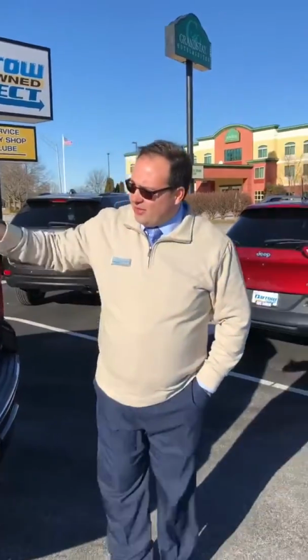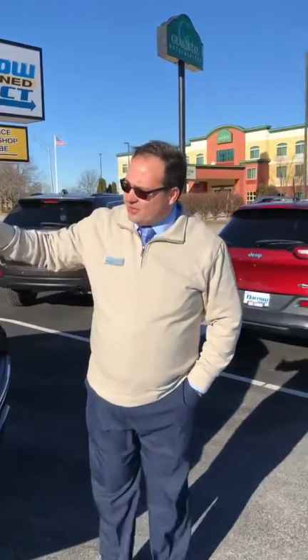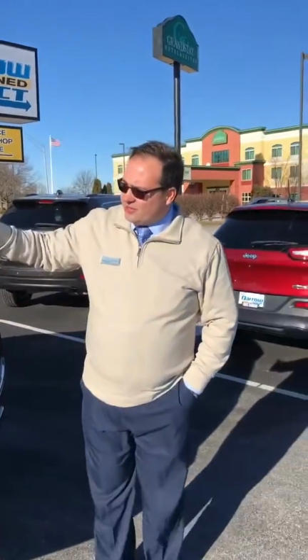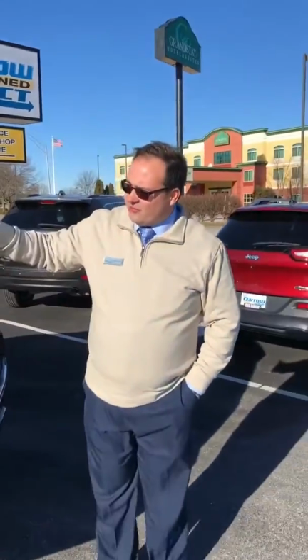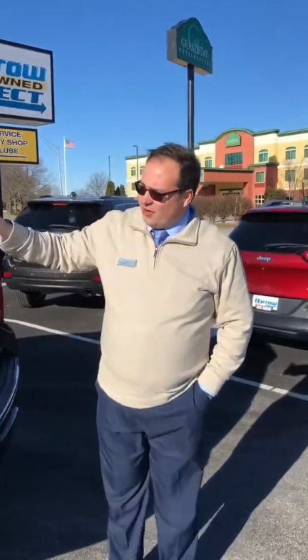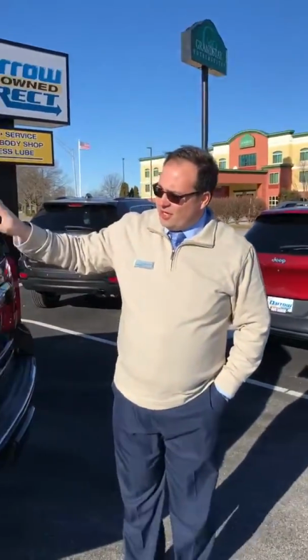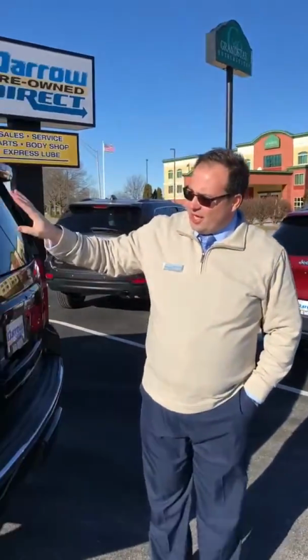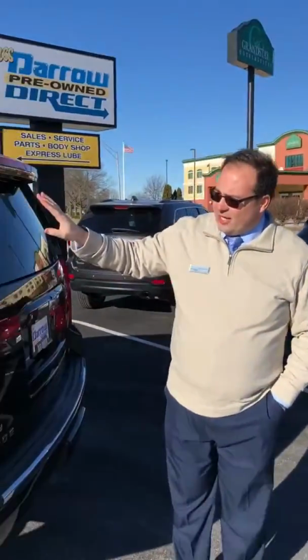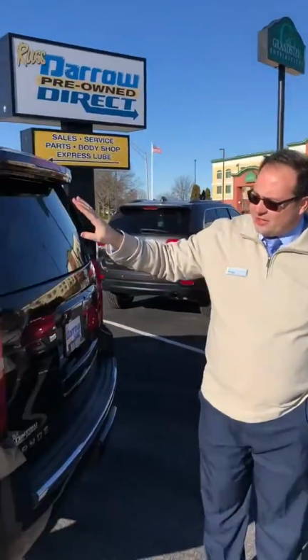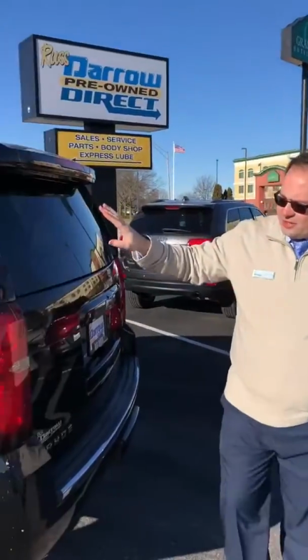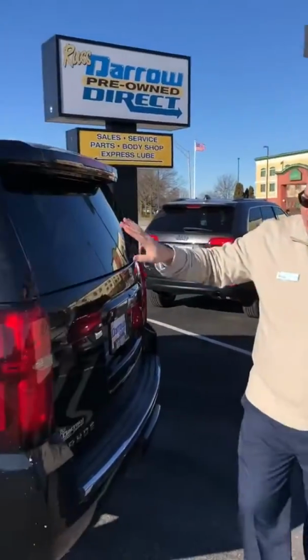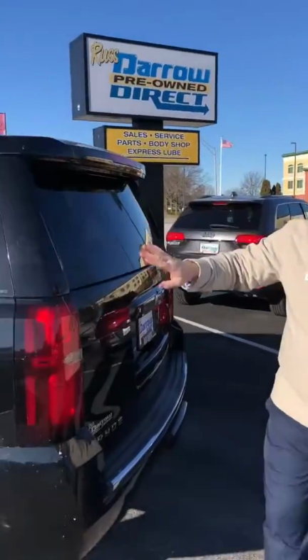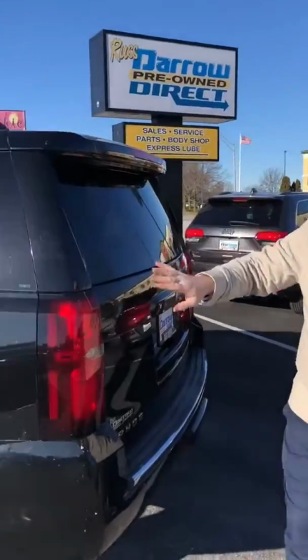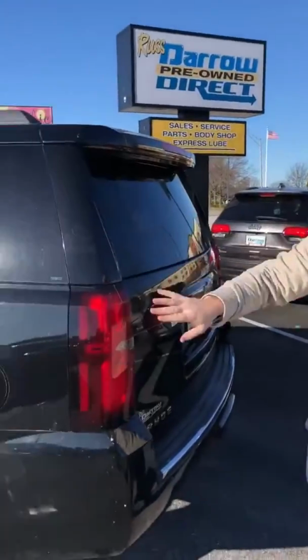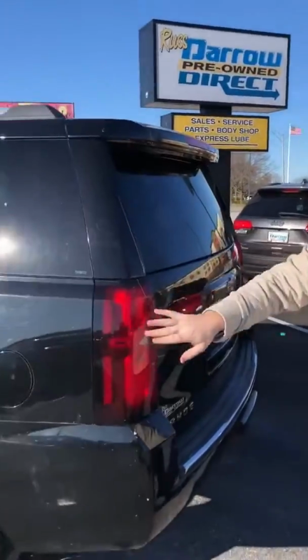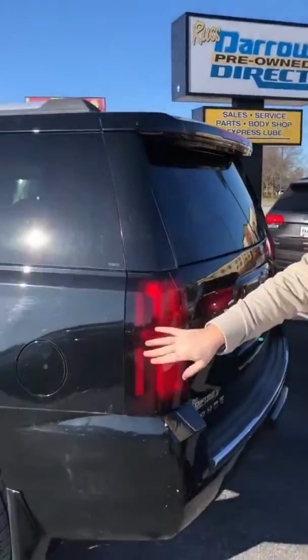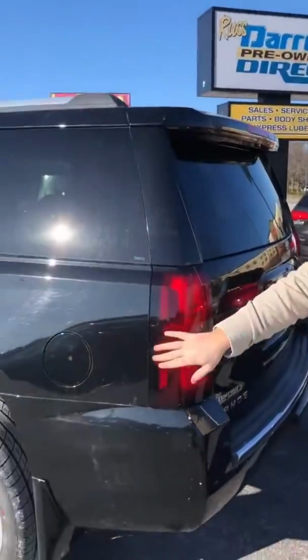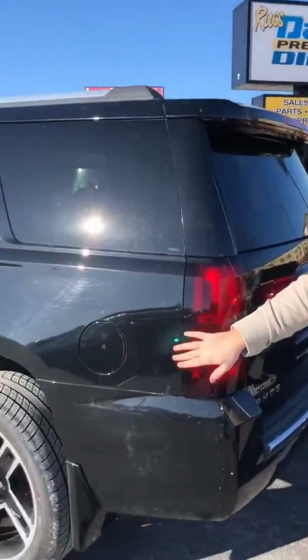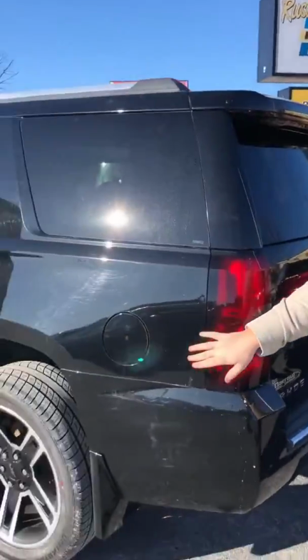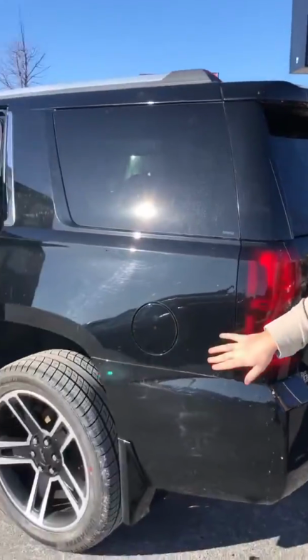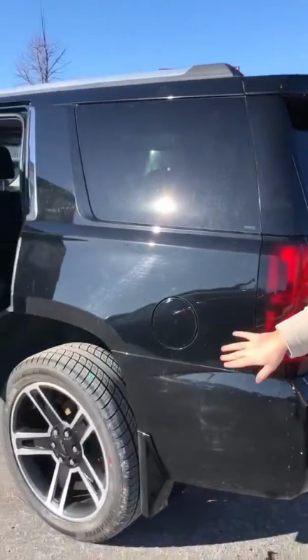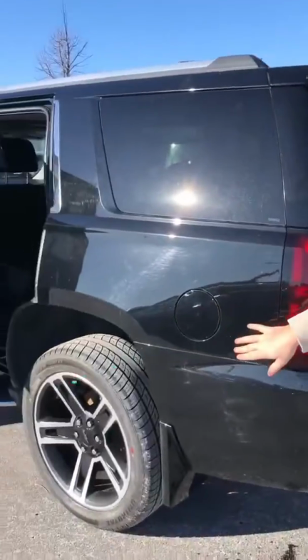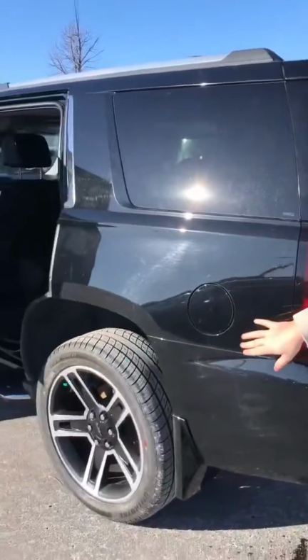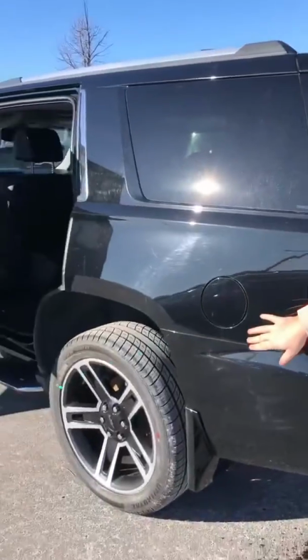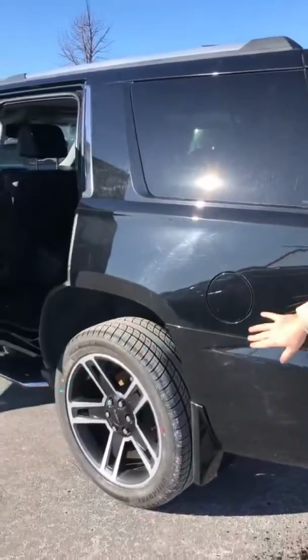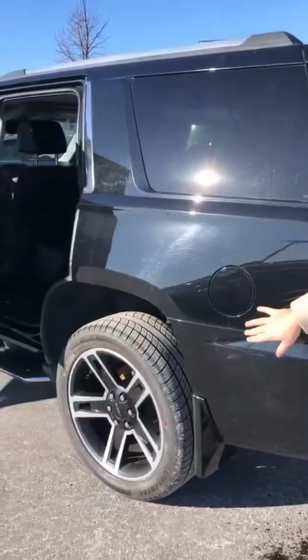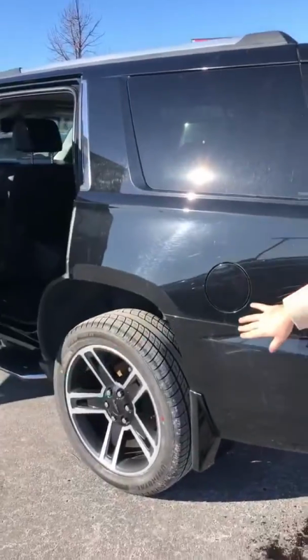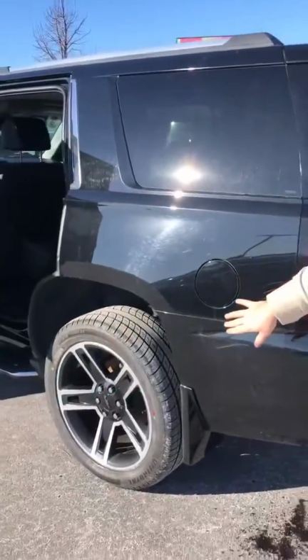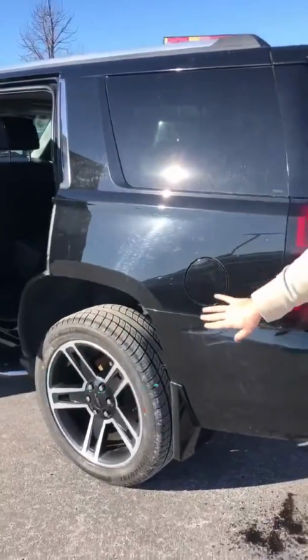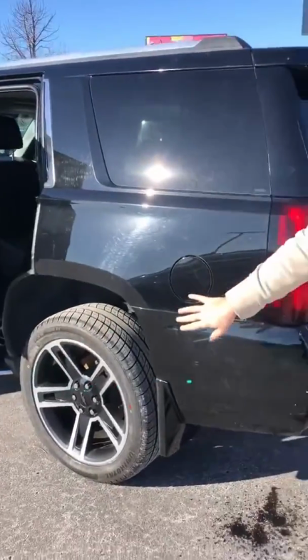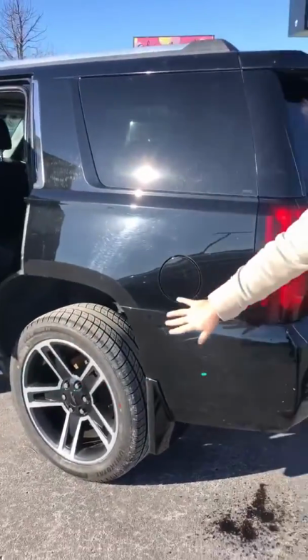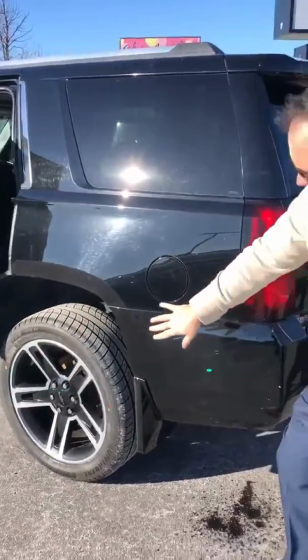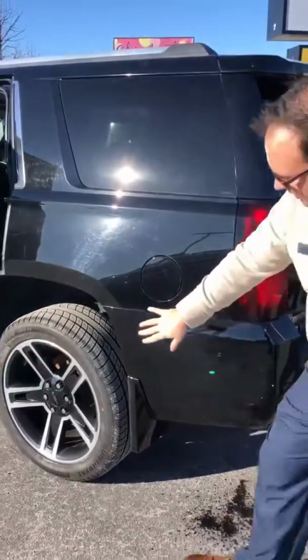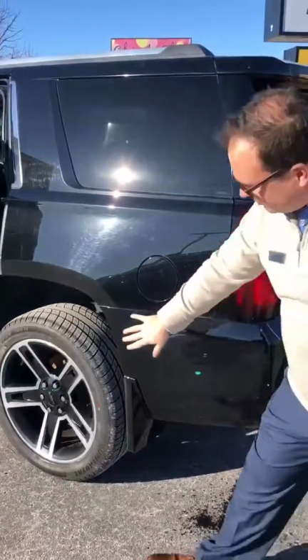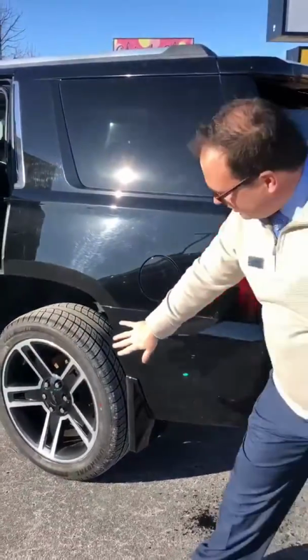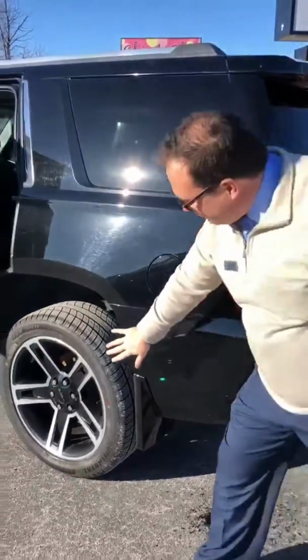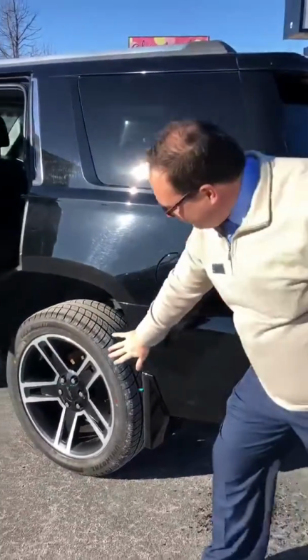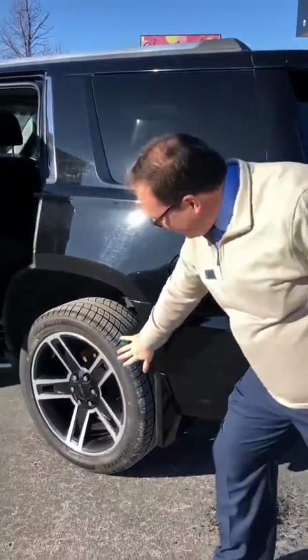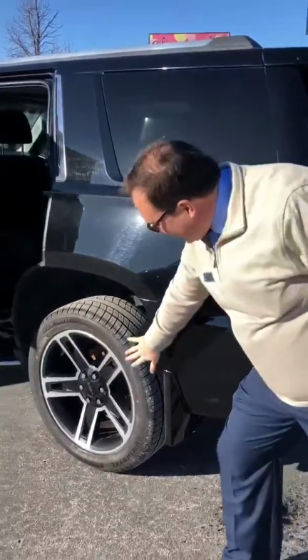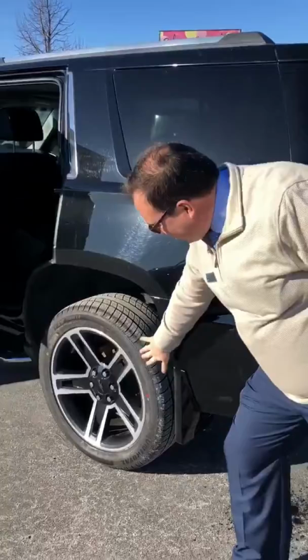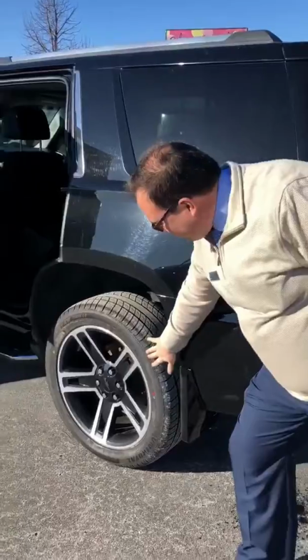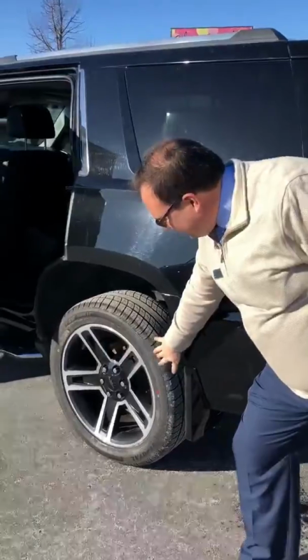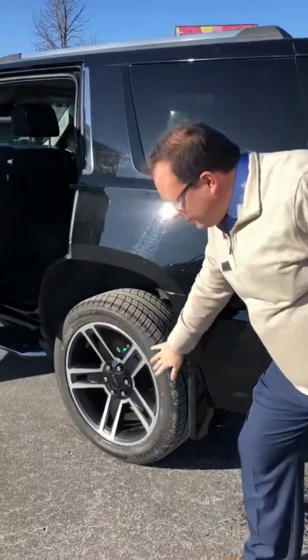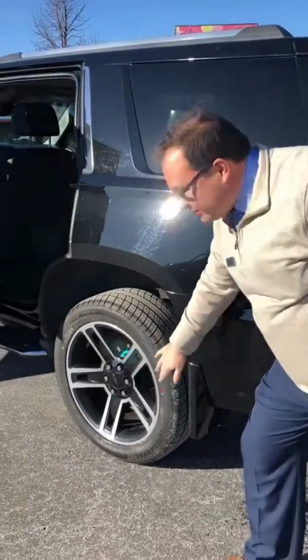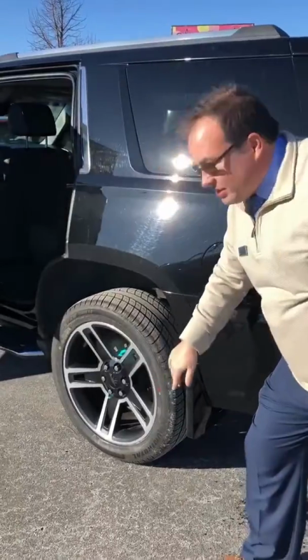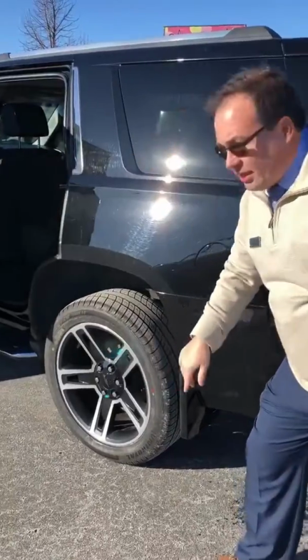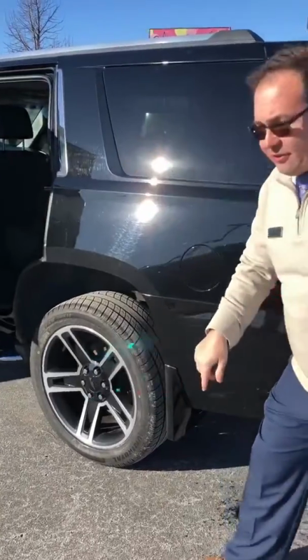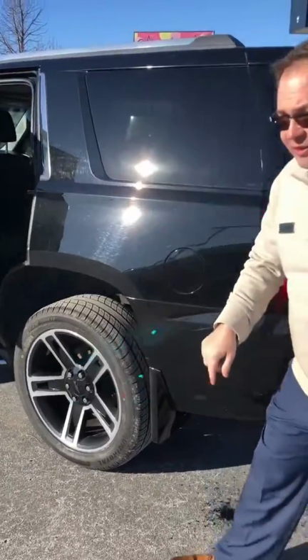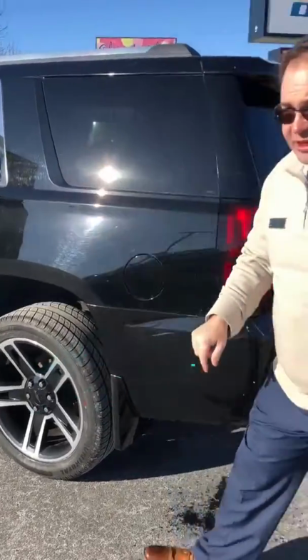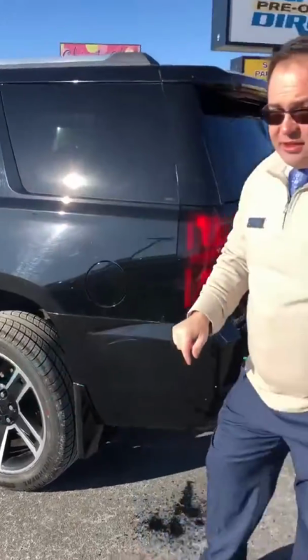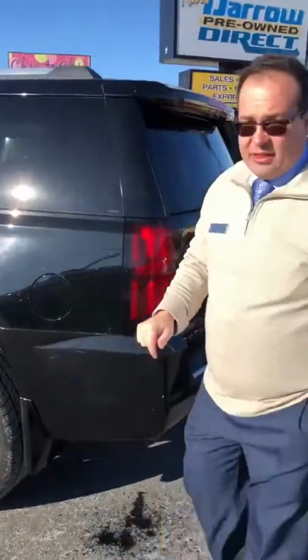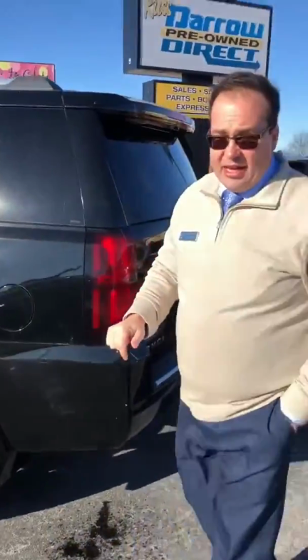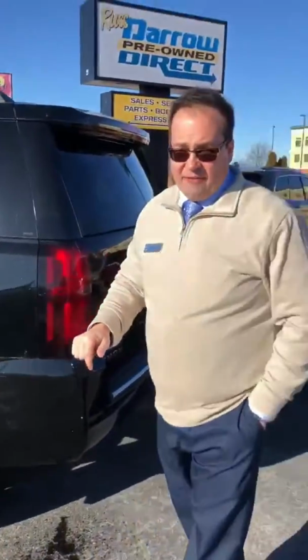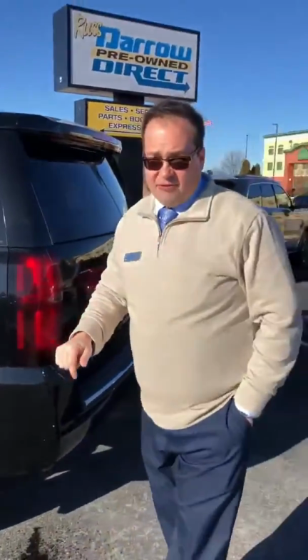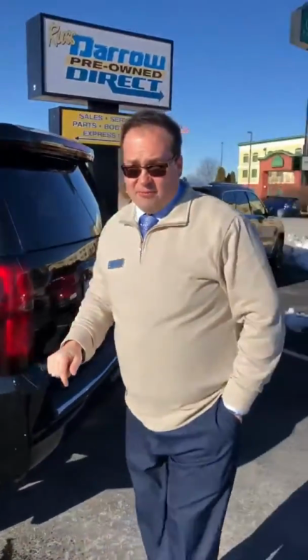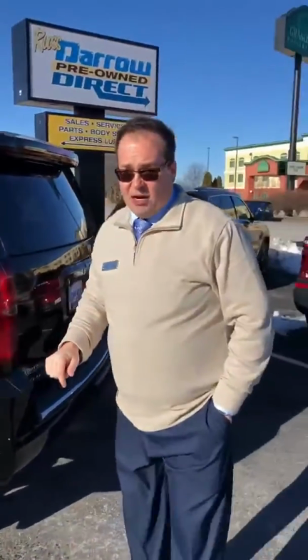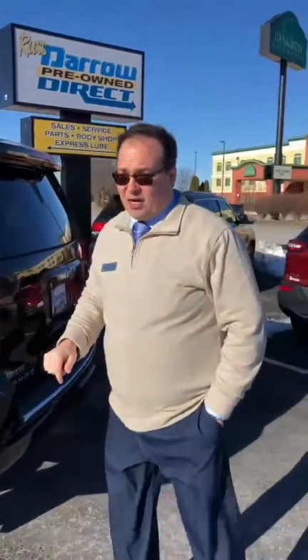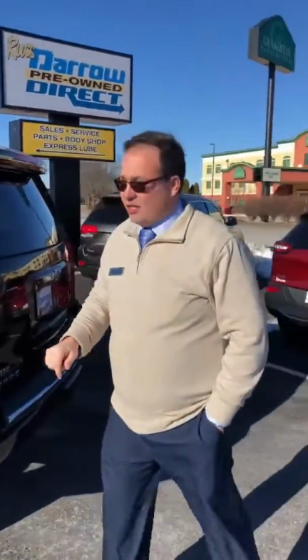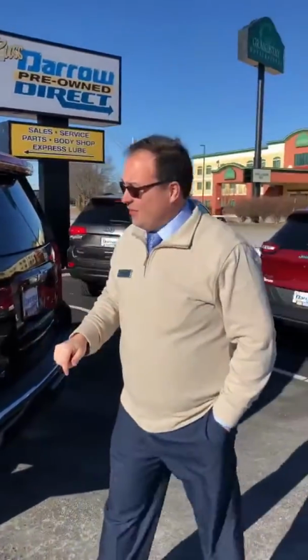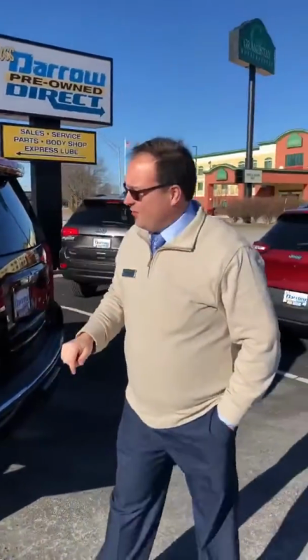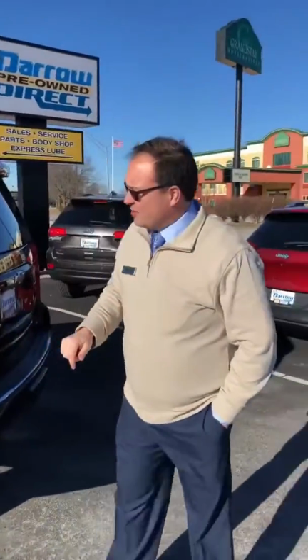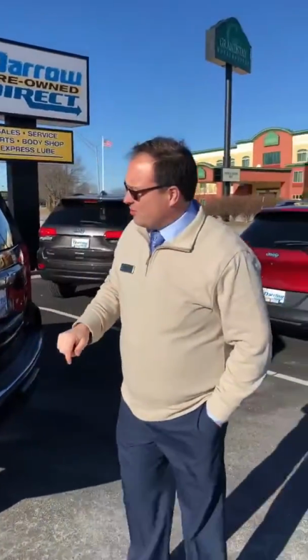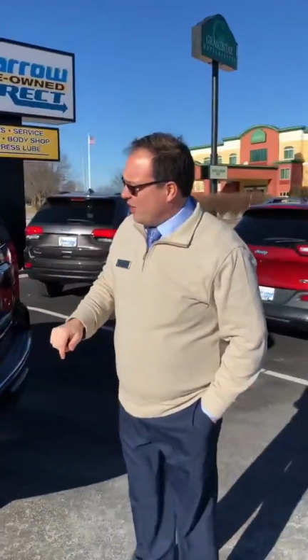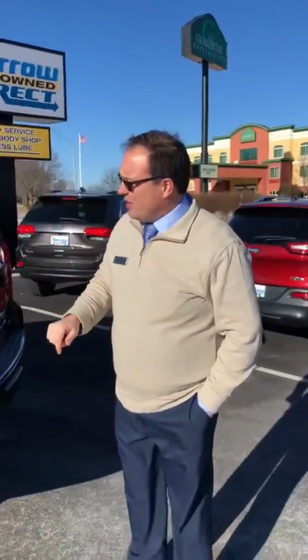This is very nice. As you can see, we have the factory black wheels. Nothing aftermarket on this one.